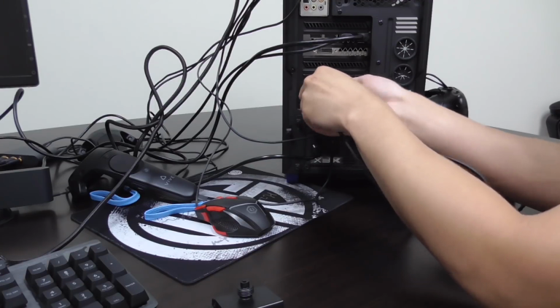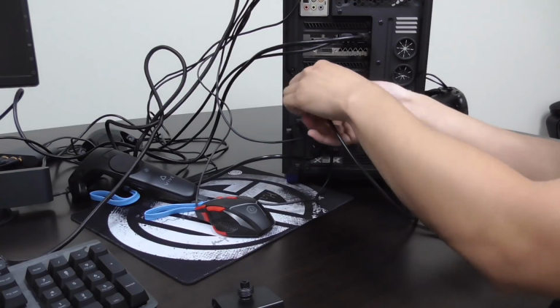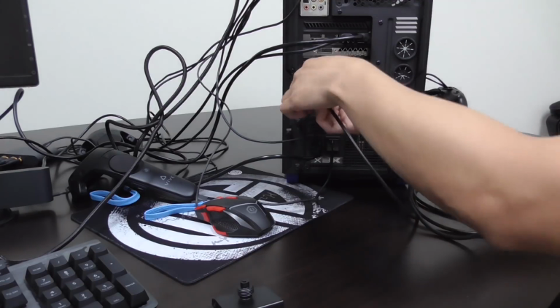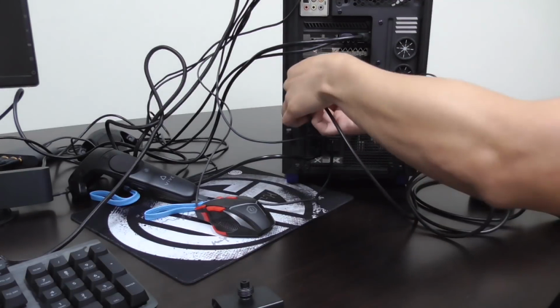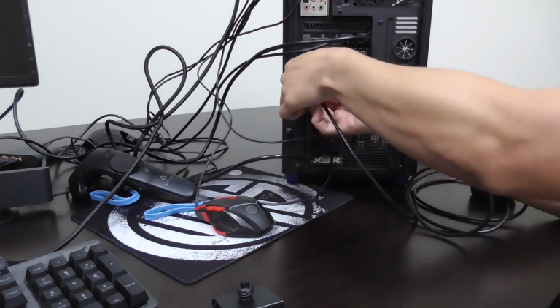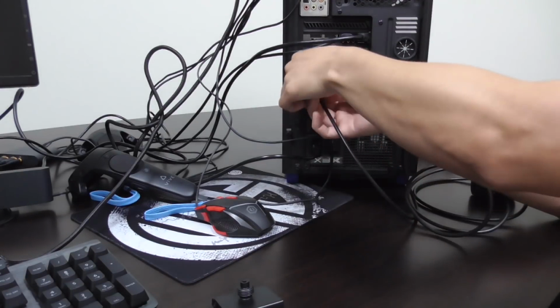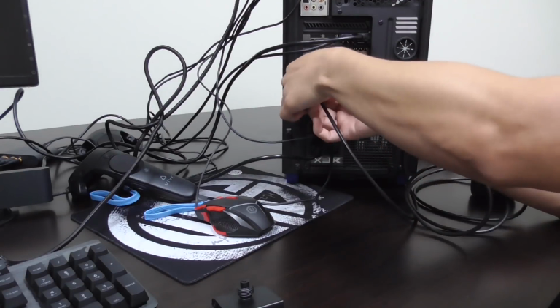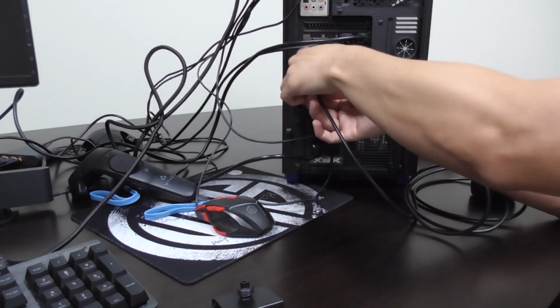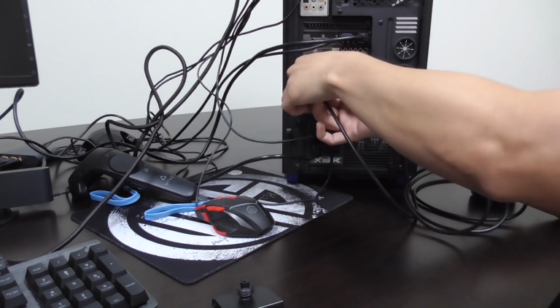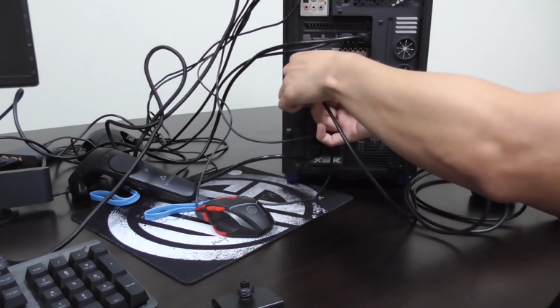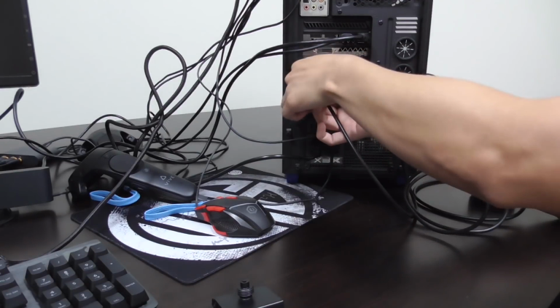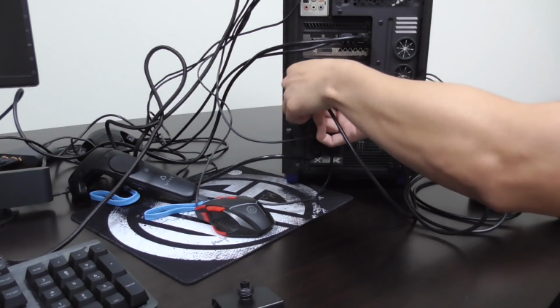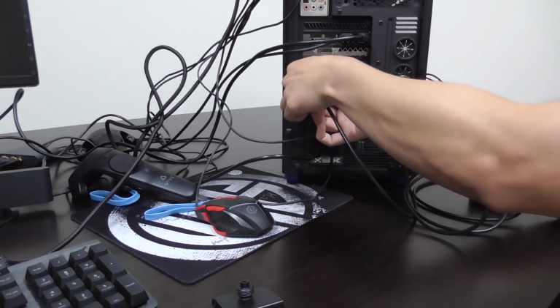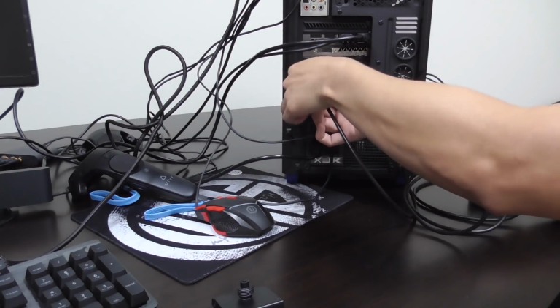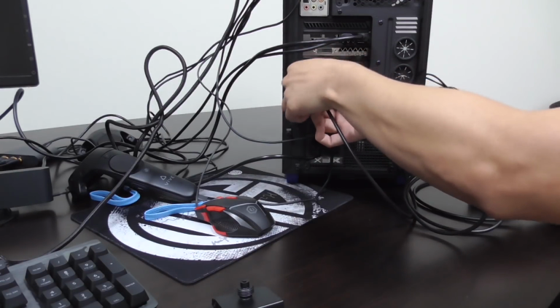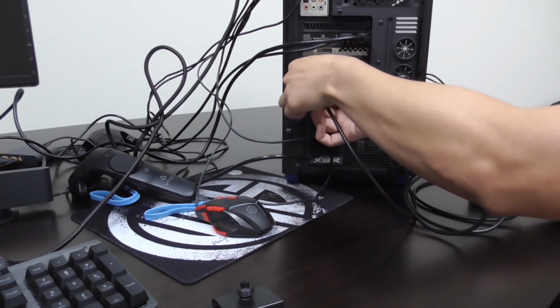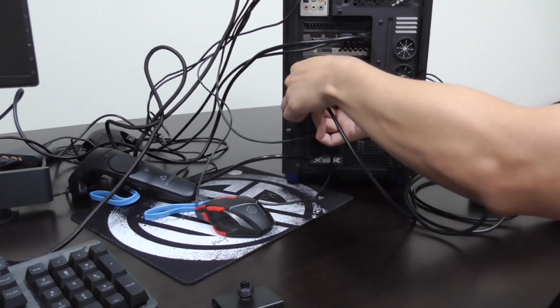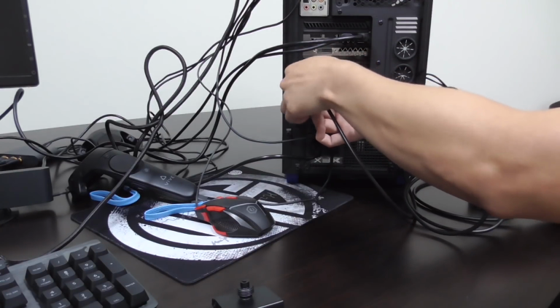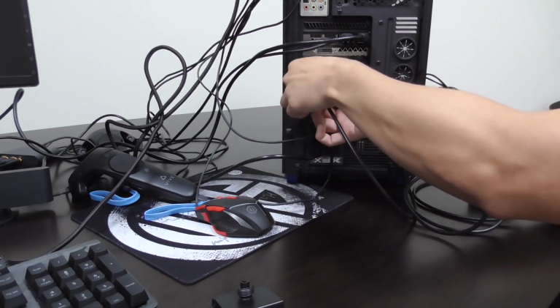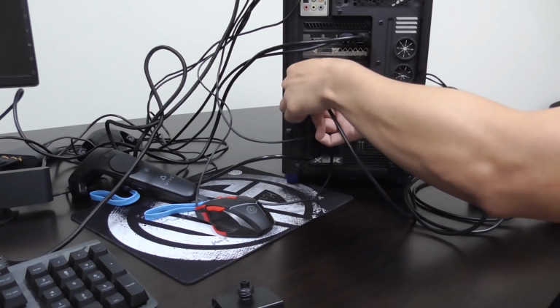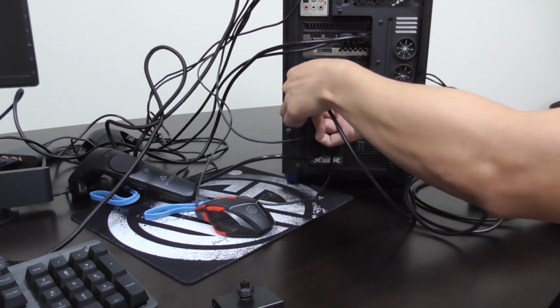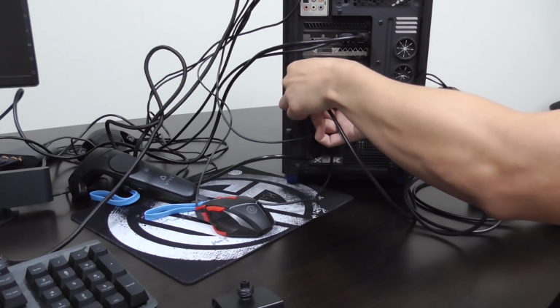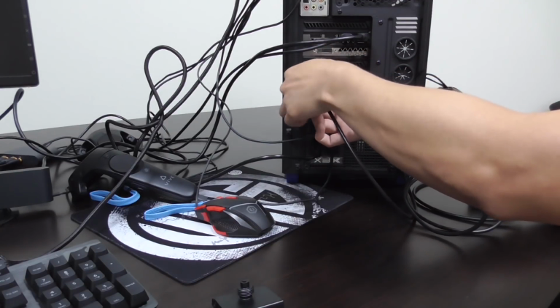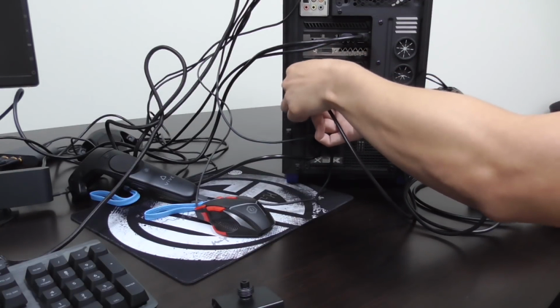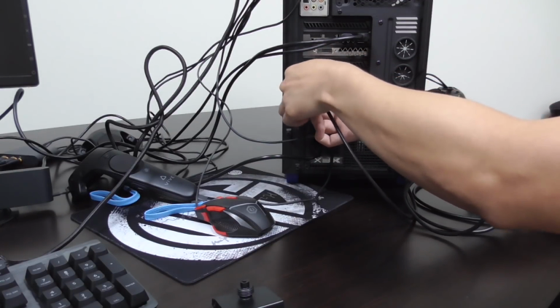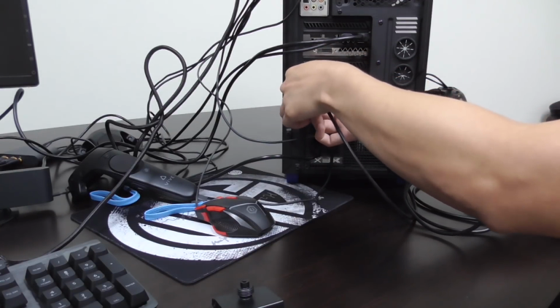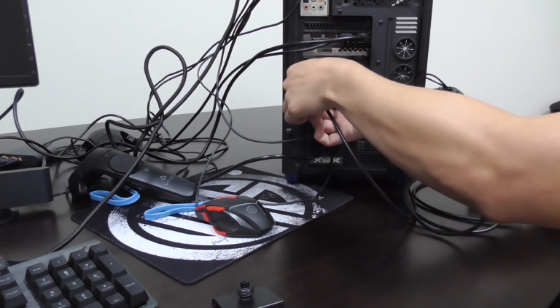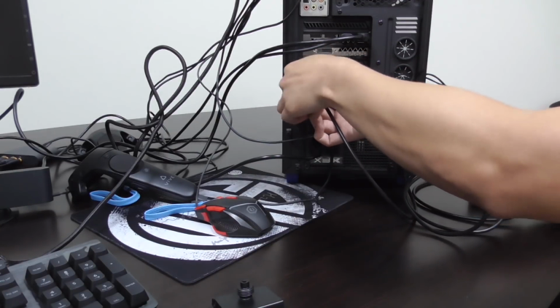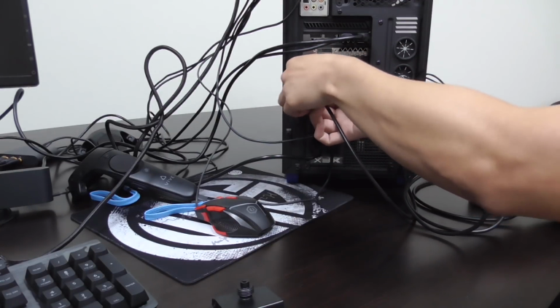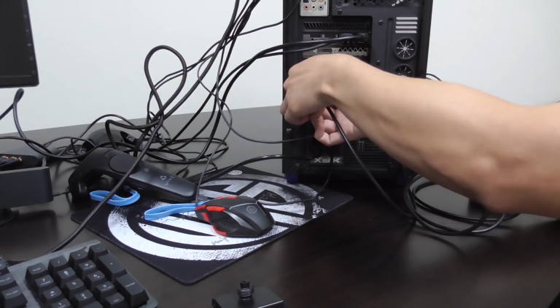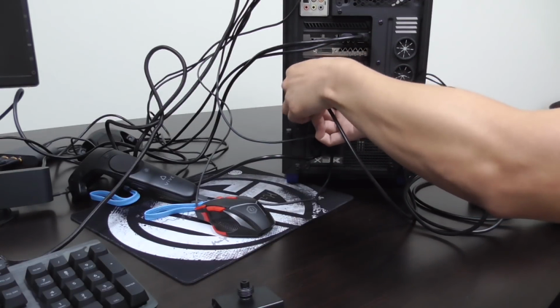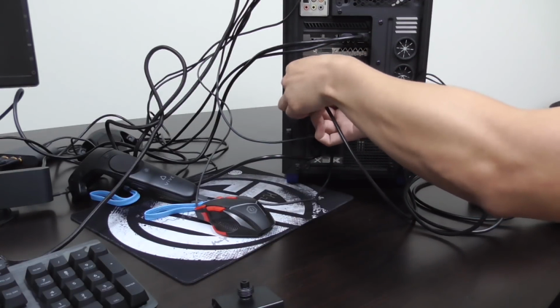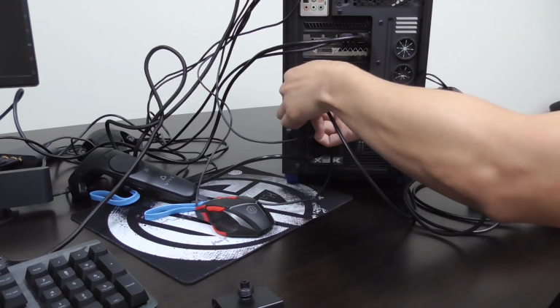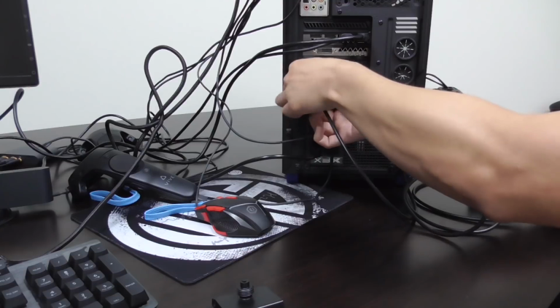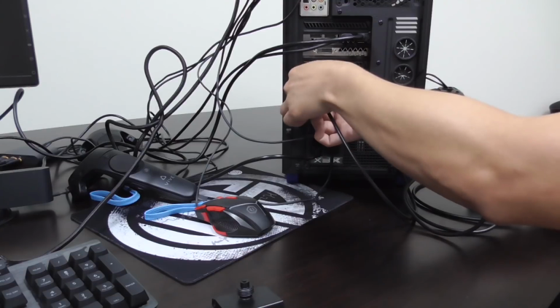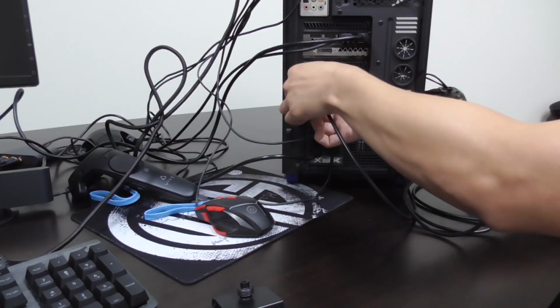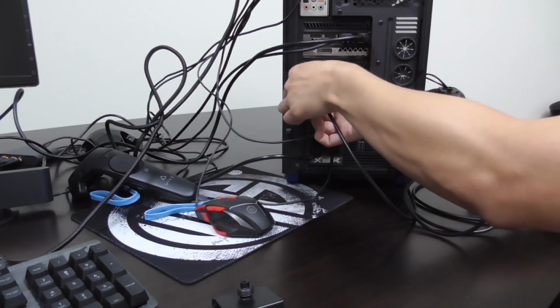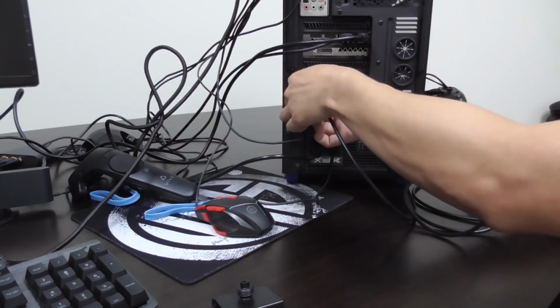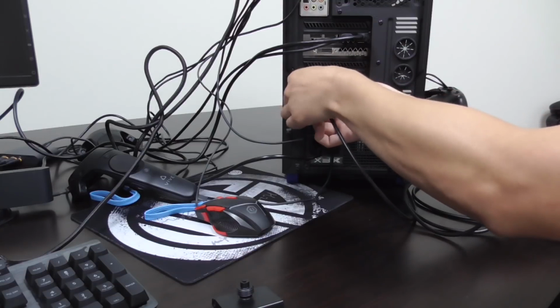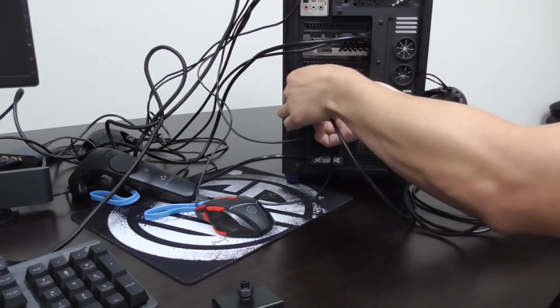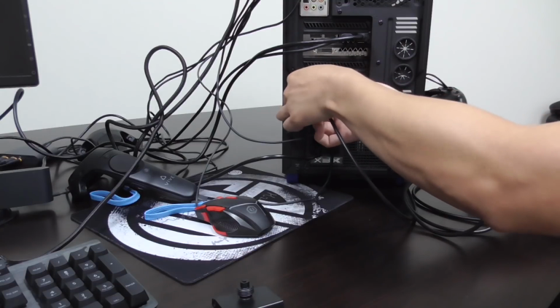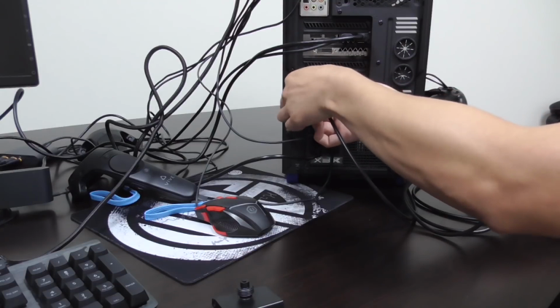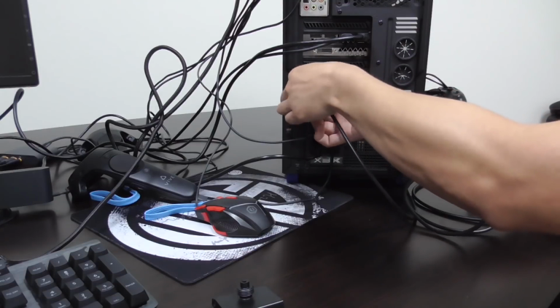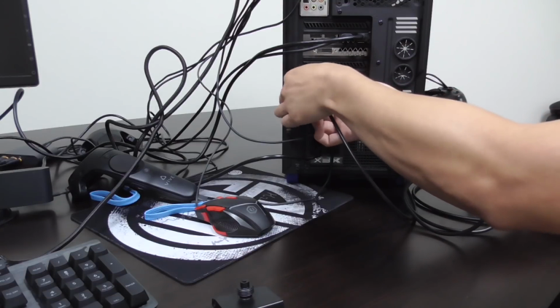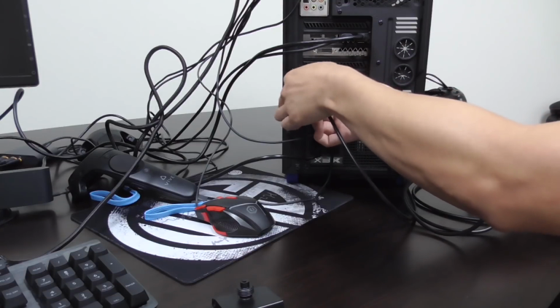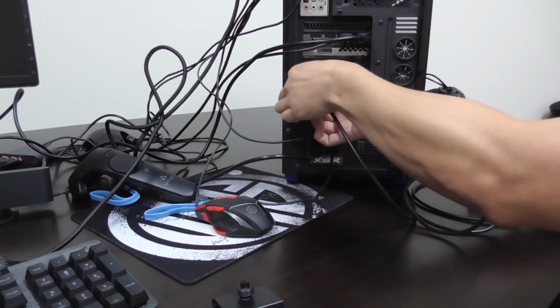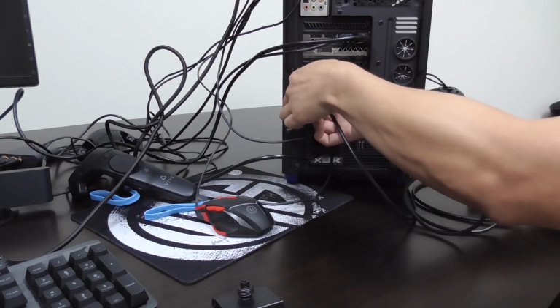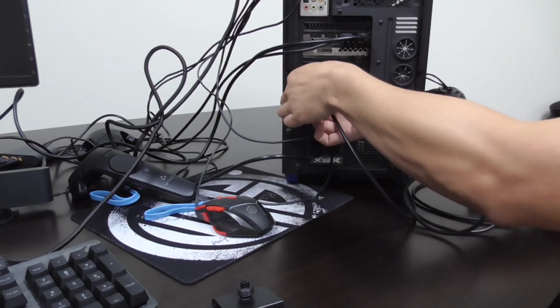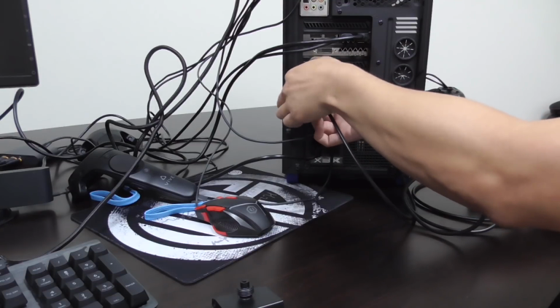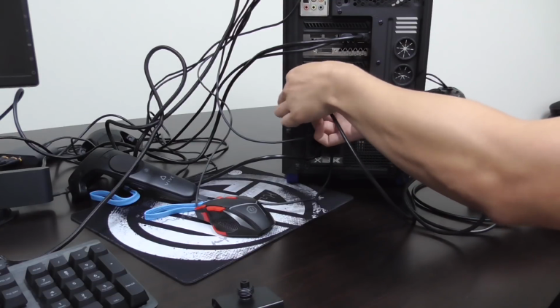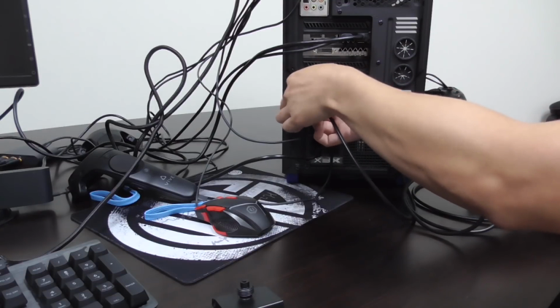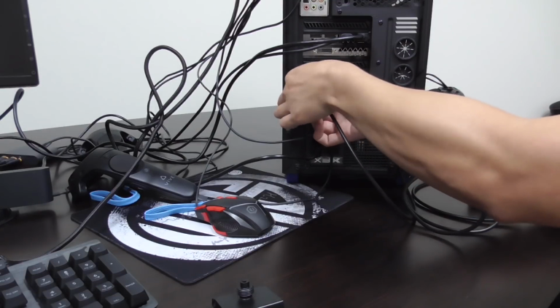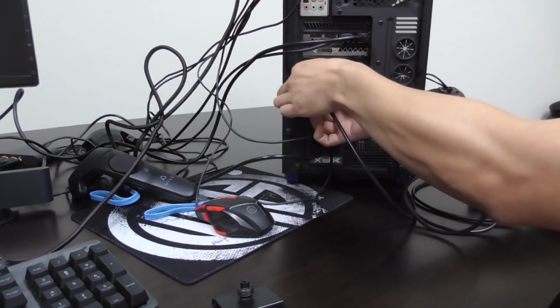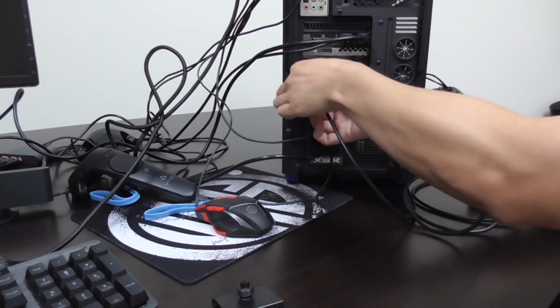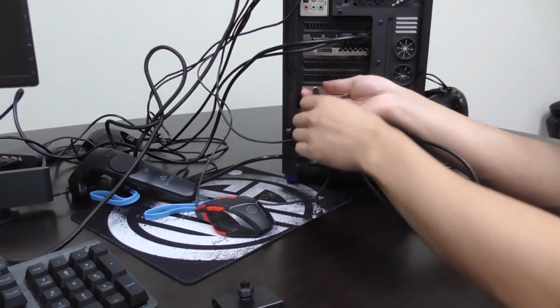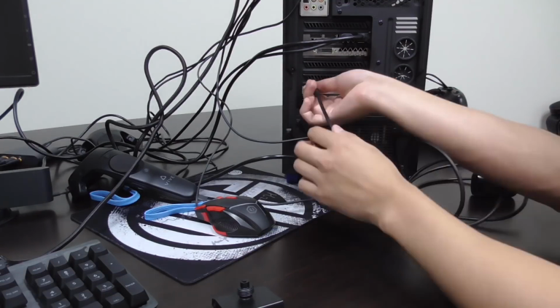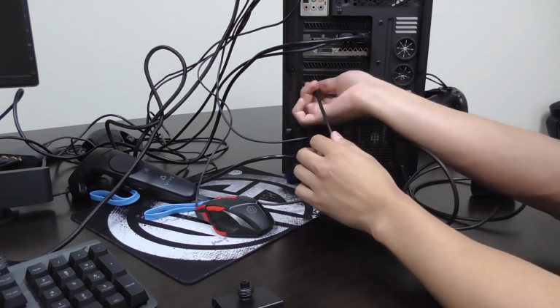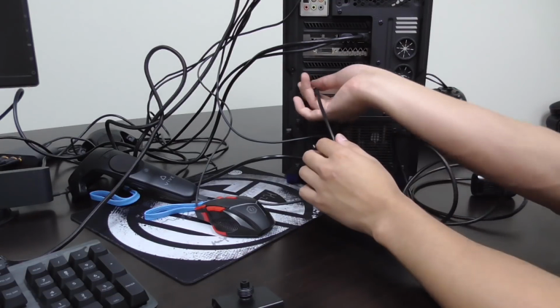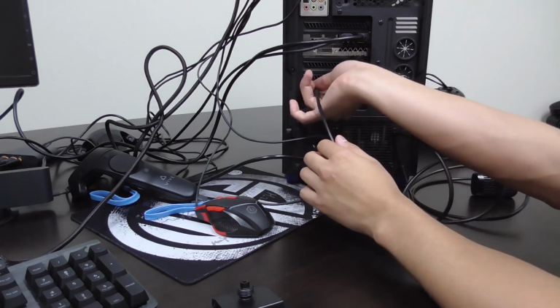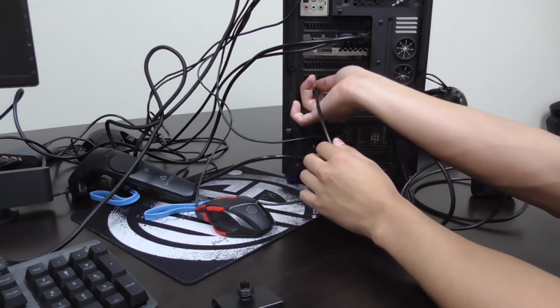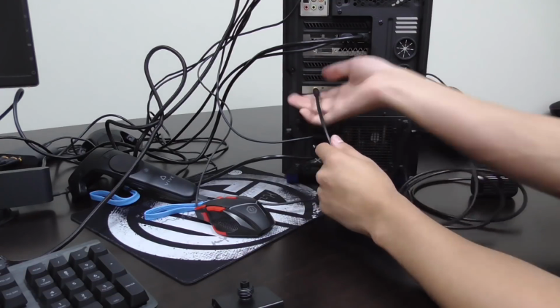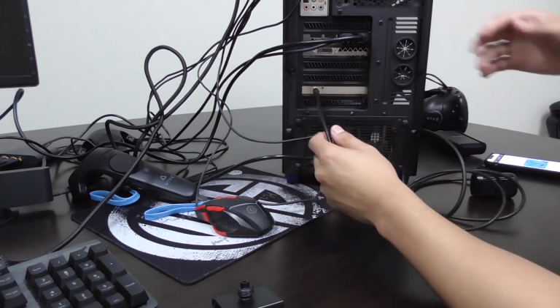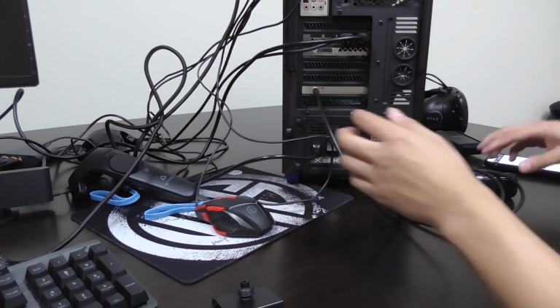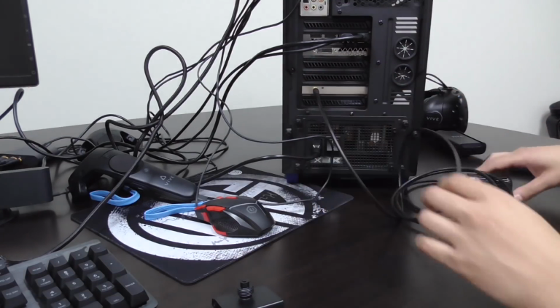After that, screw the provided clip to the base of the link box and attach it to your monitor, or anywhere that will be visible to your VIVE headset.